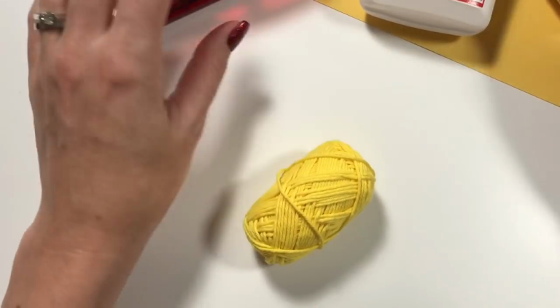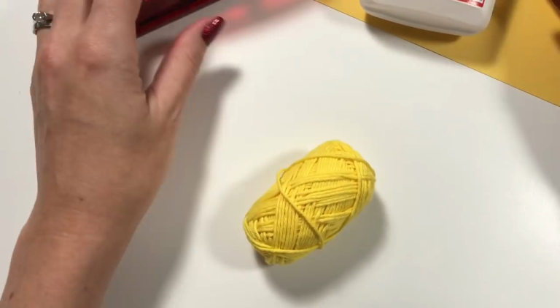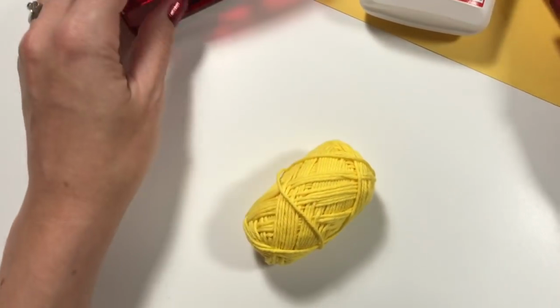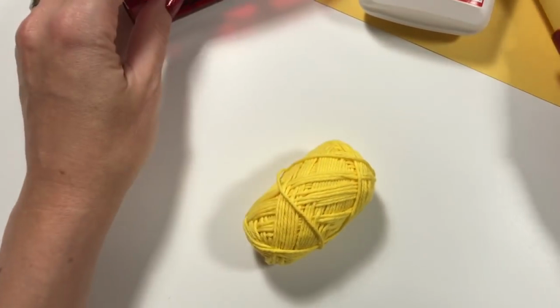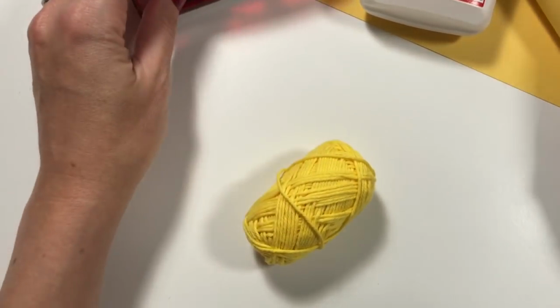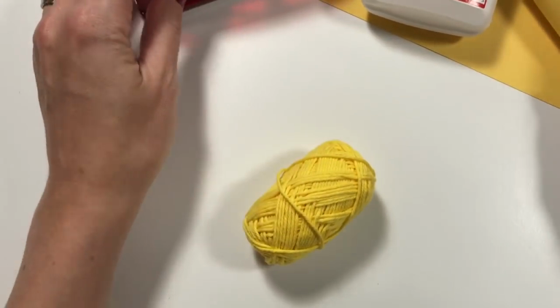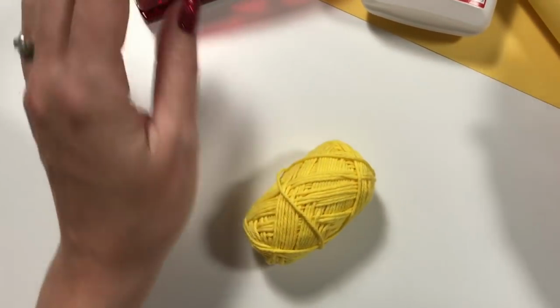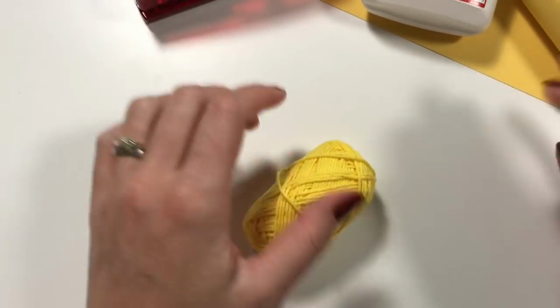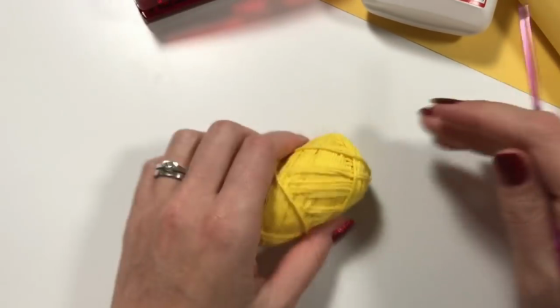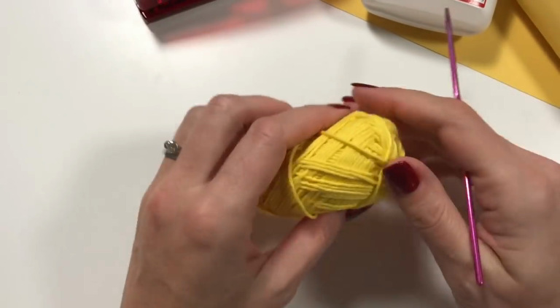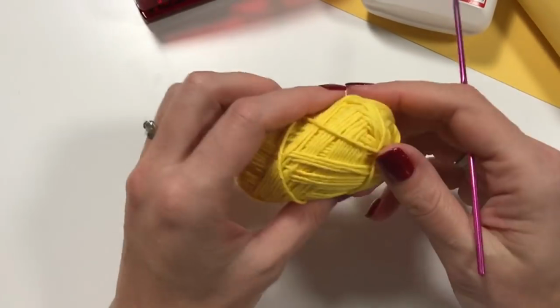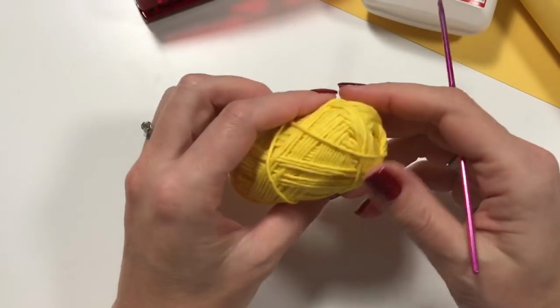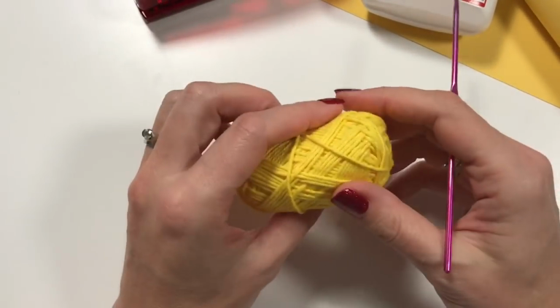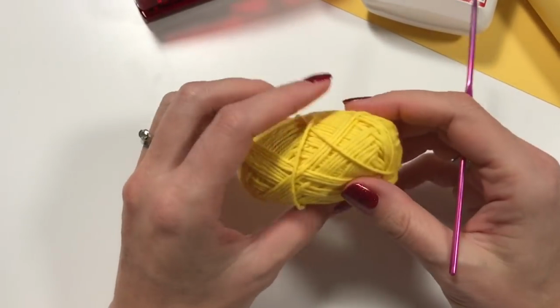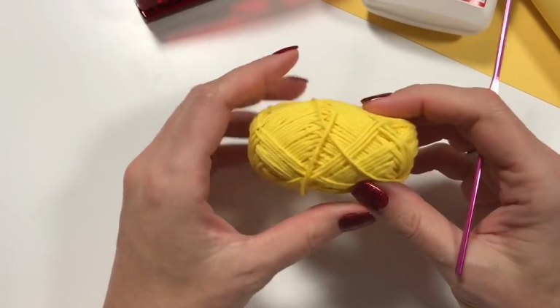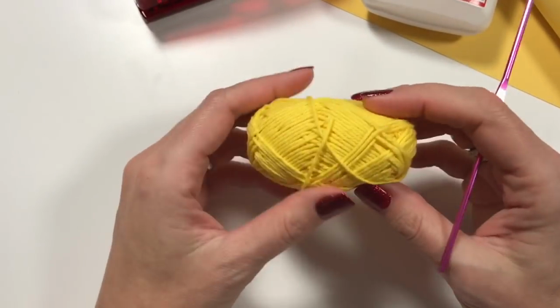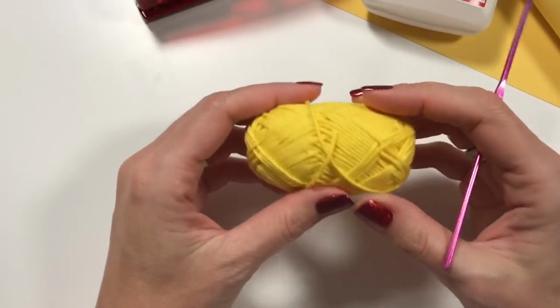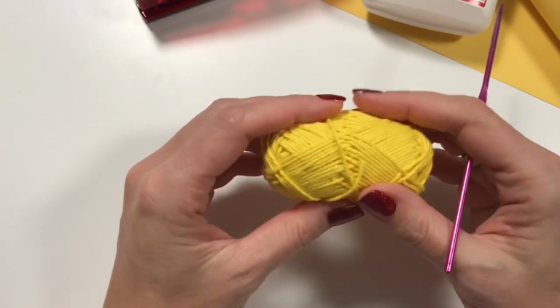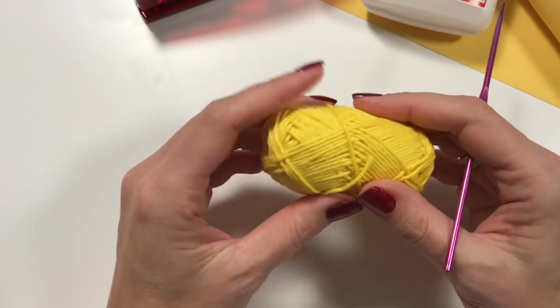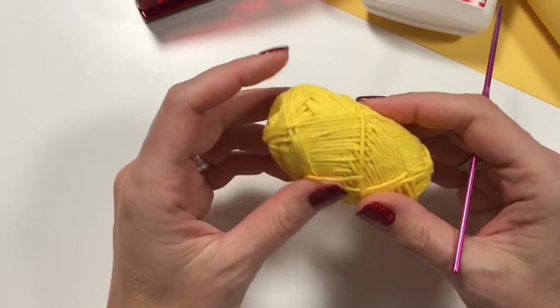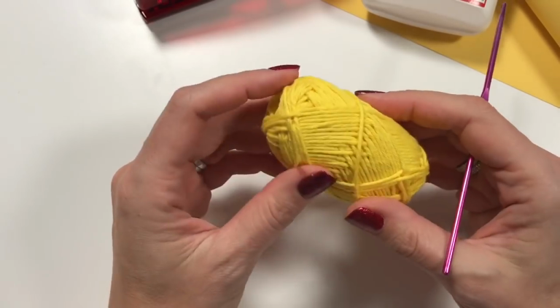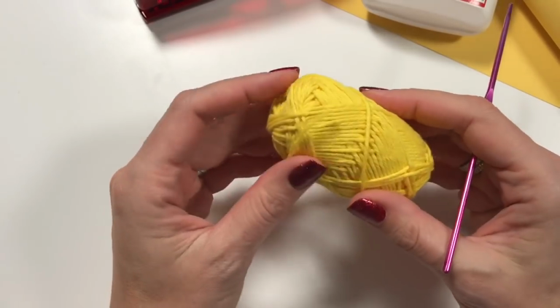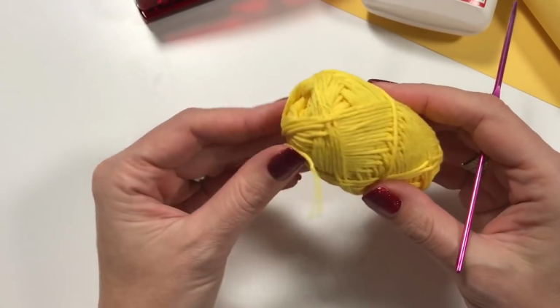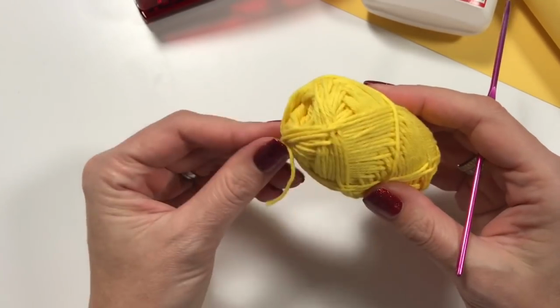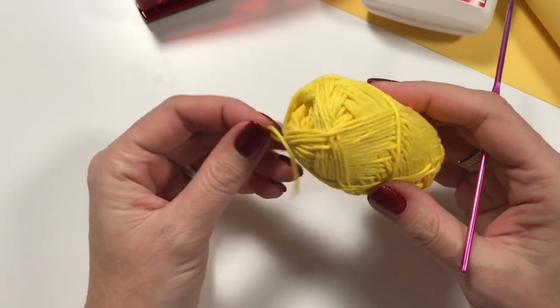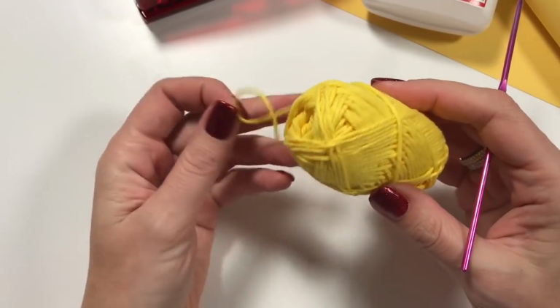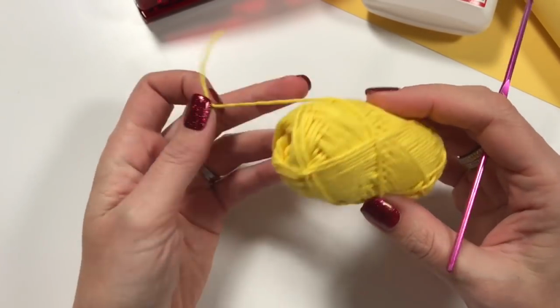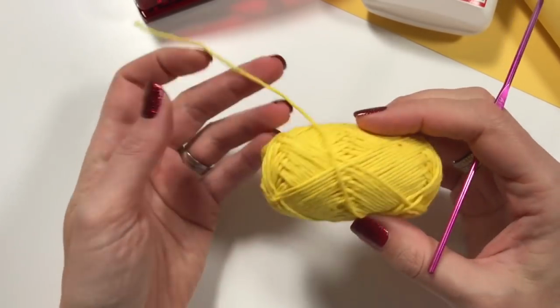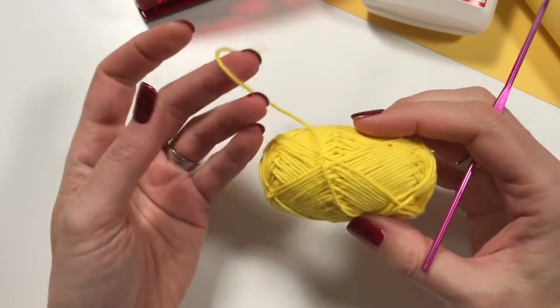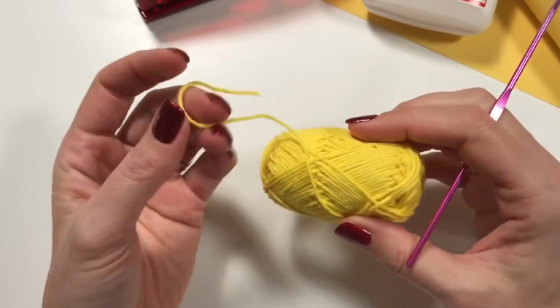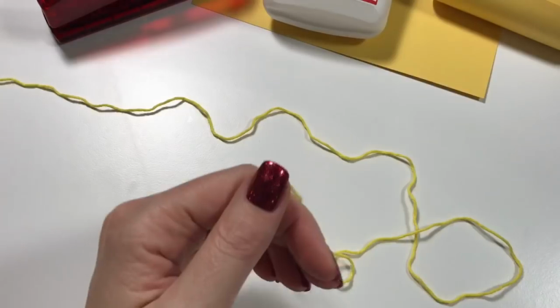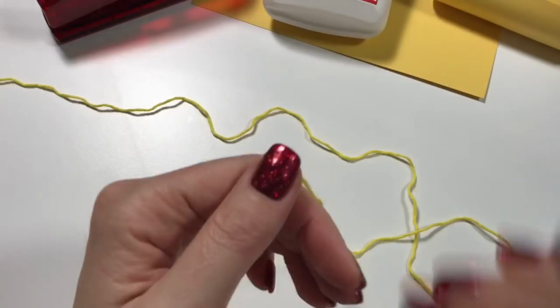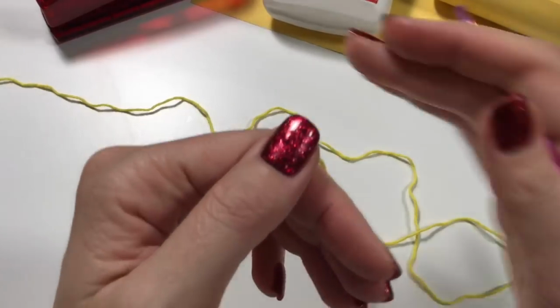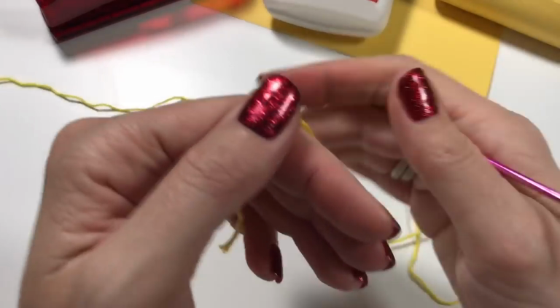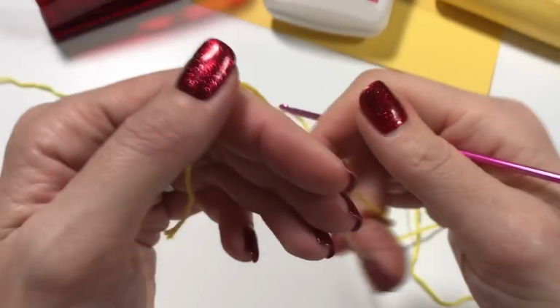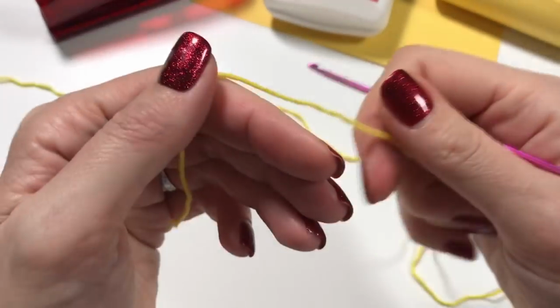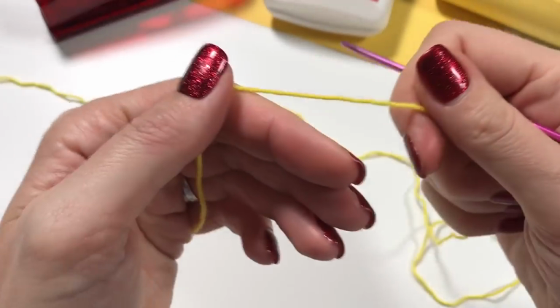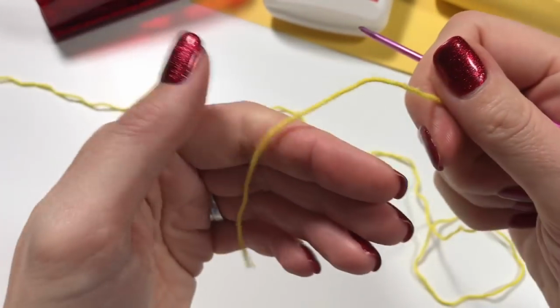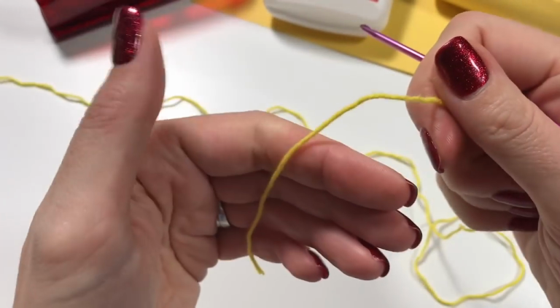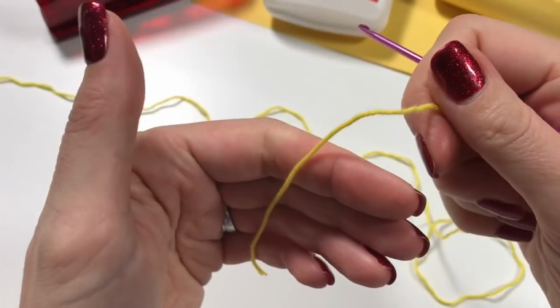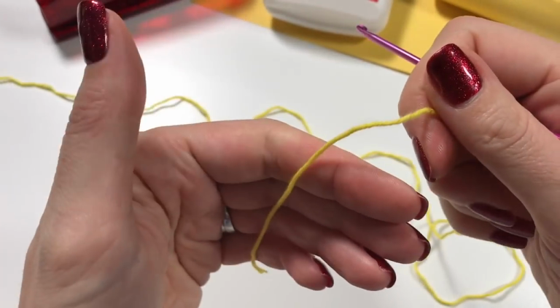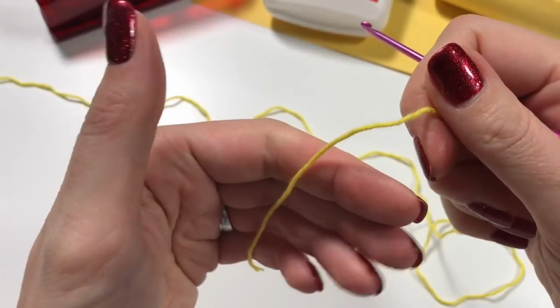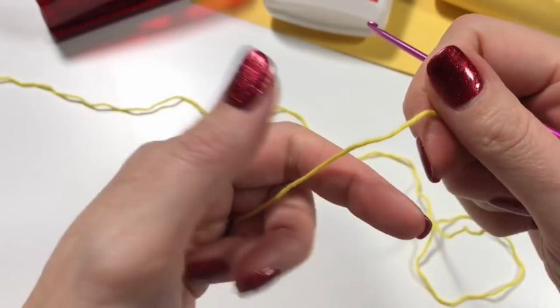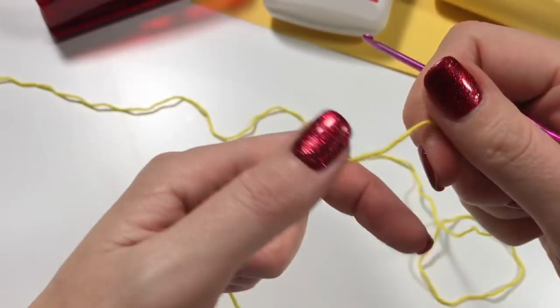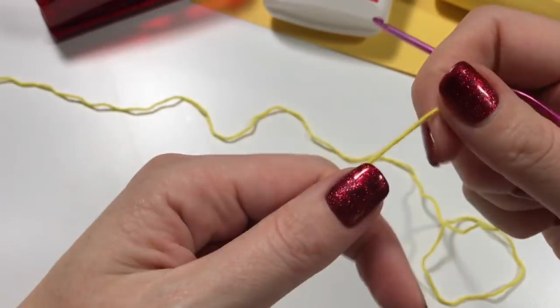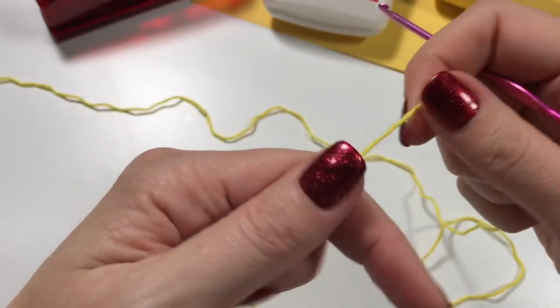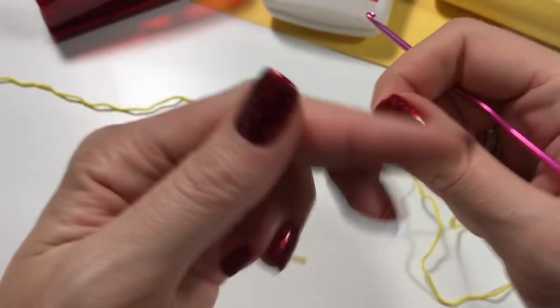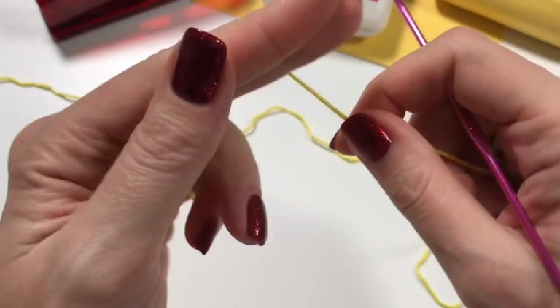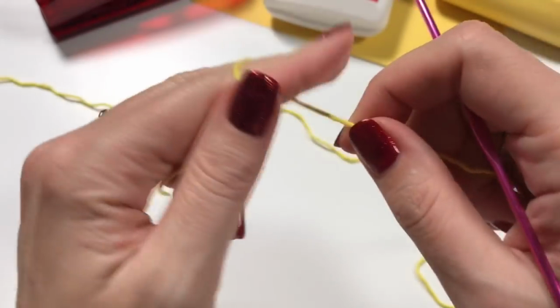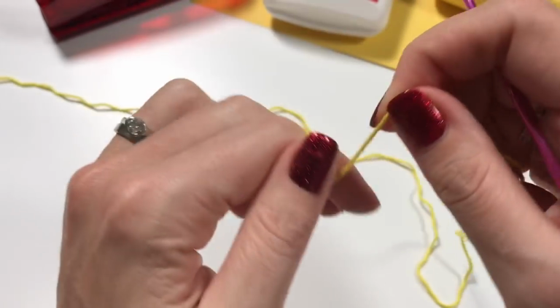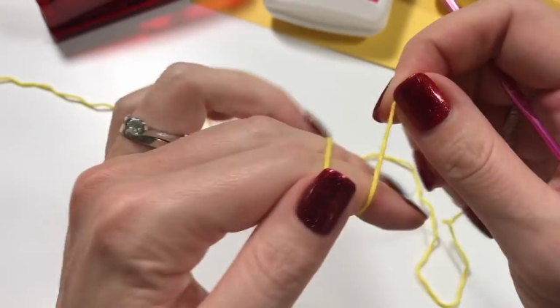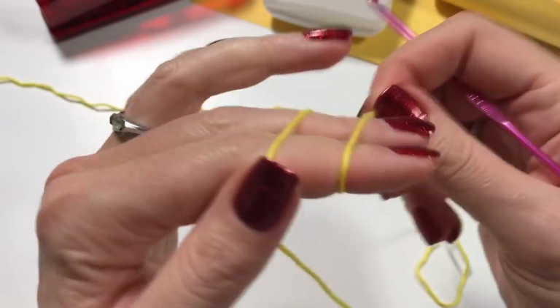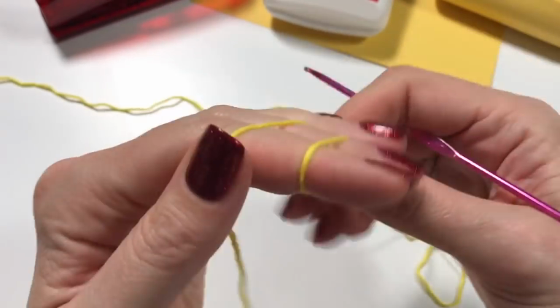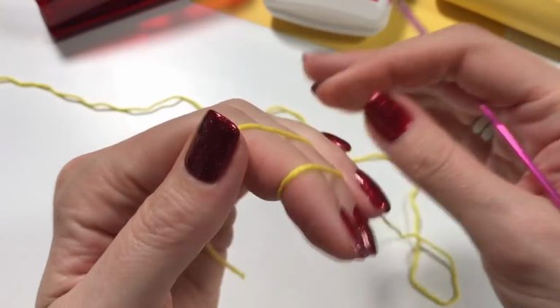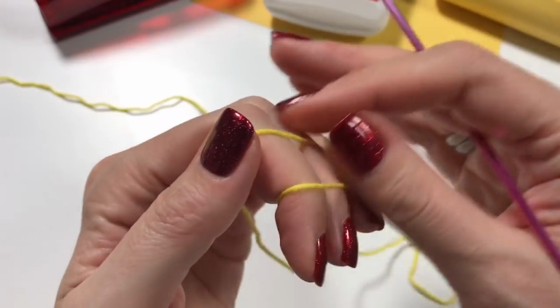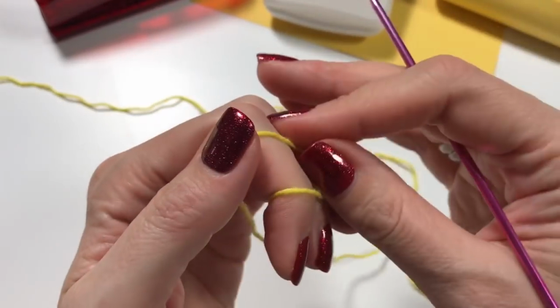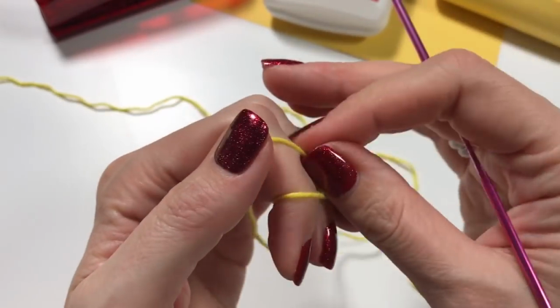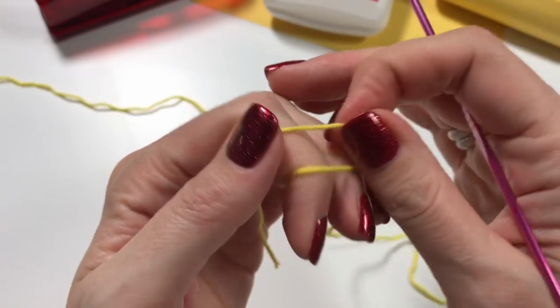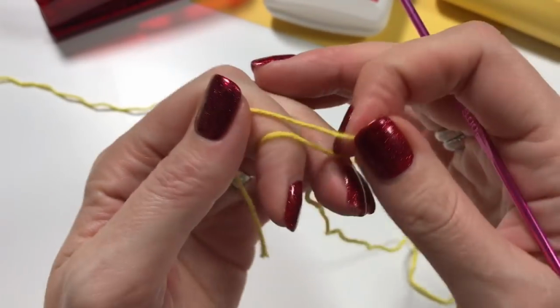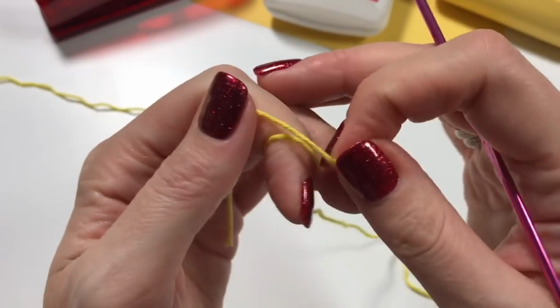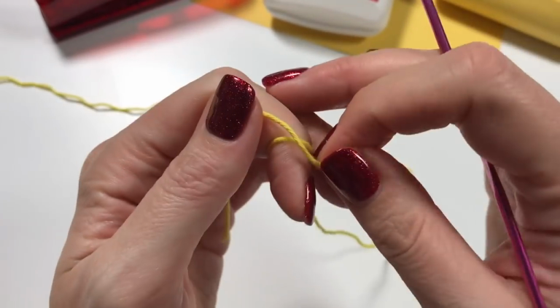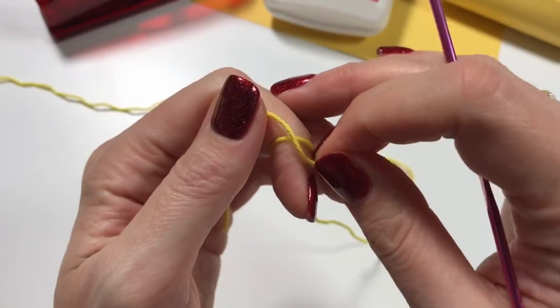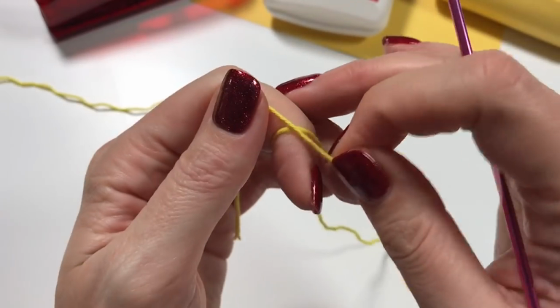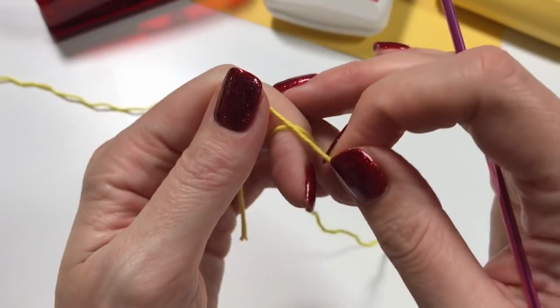The leftover card from an A4 sheet I'm going to put behind the star. So that's what we need — let's get started. We are going to do a slip knot.